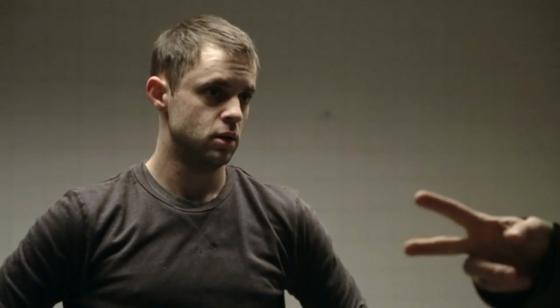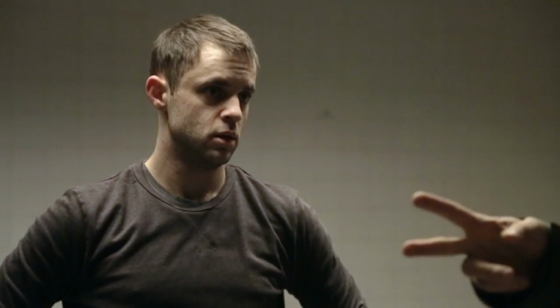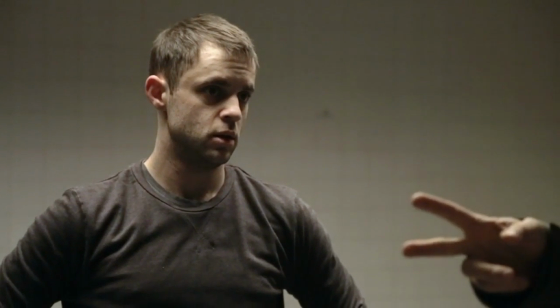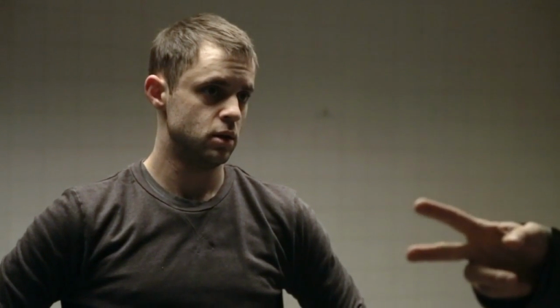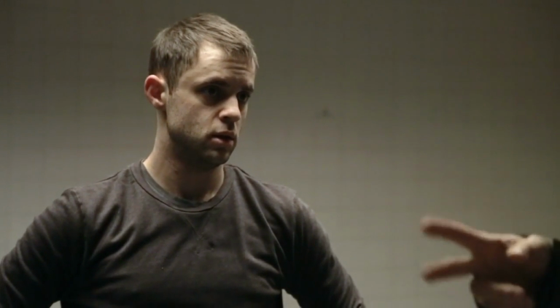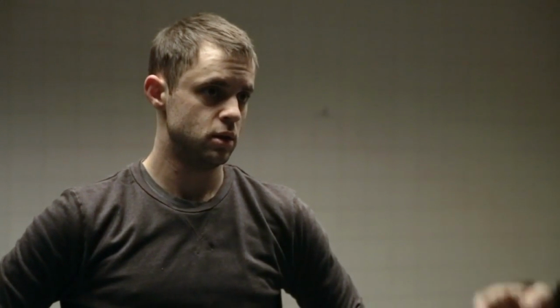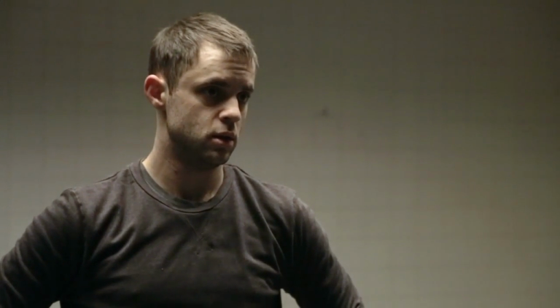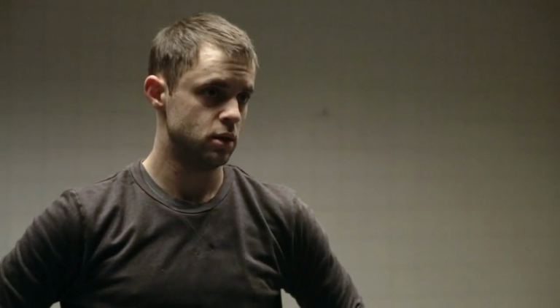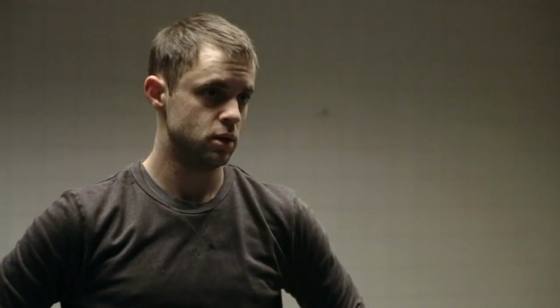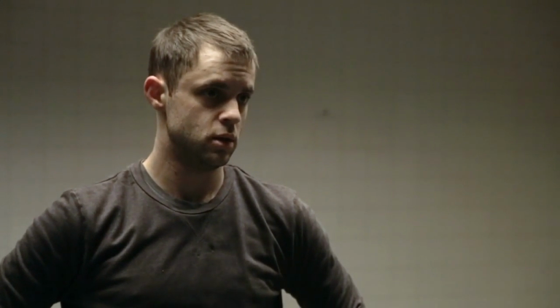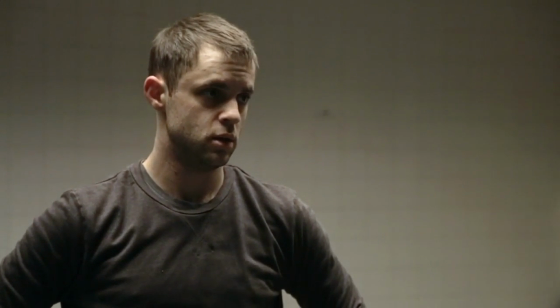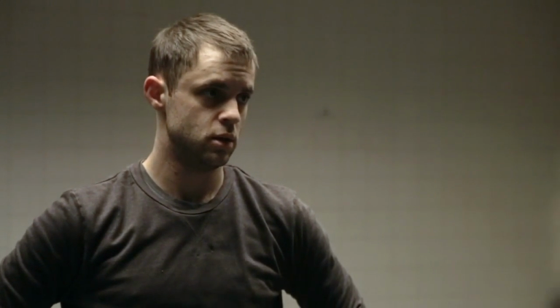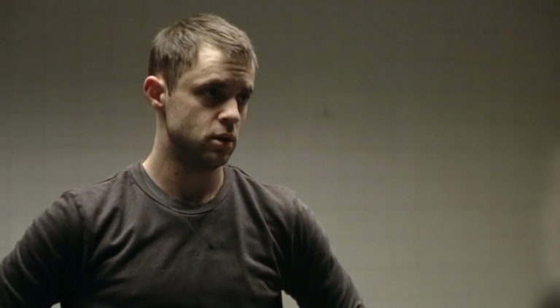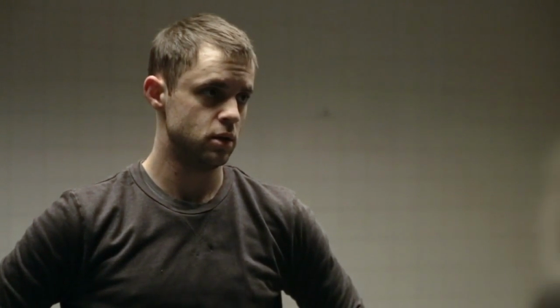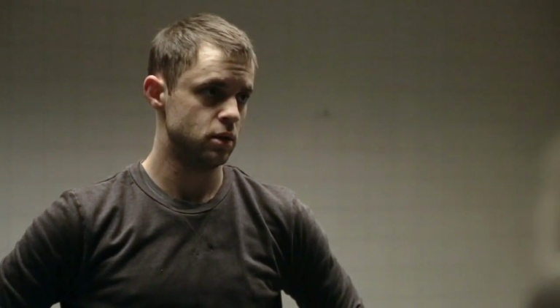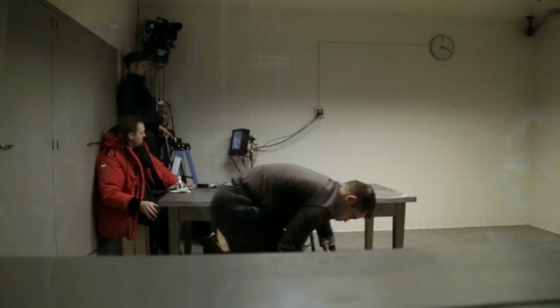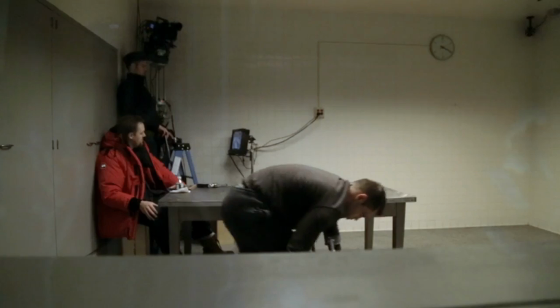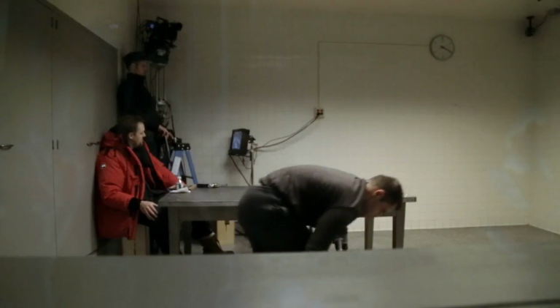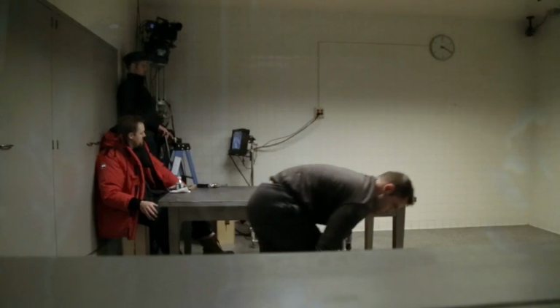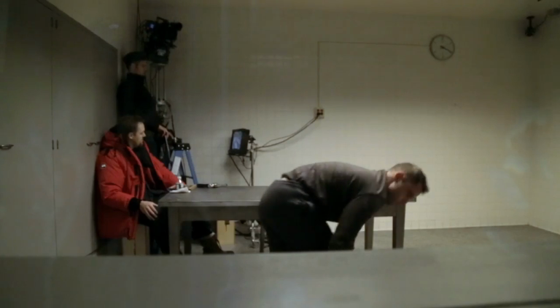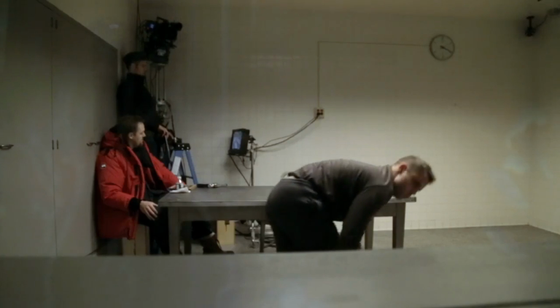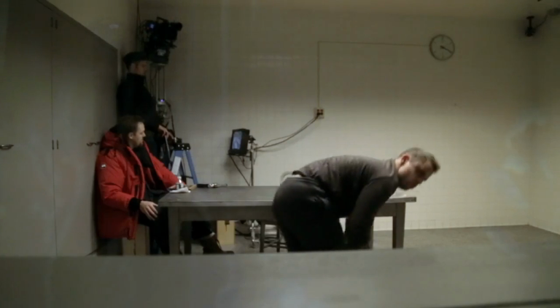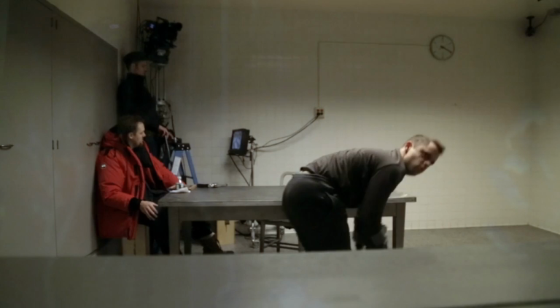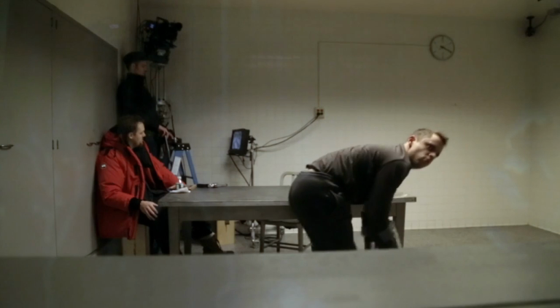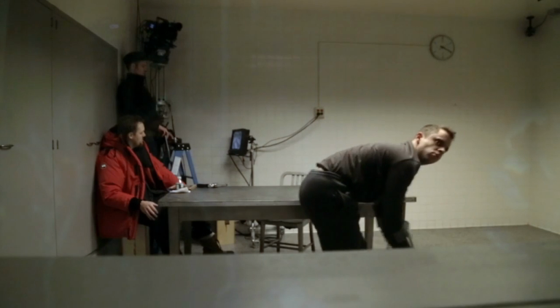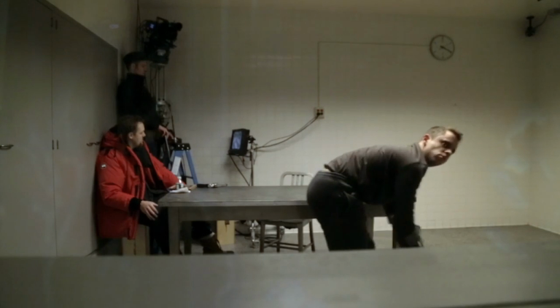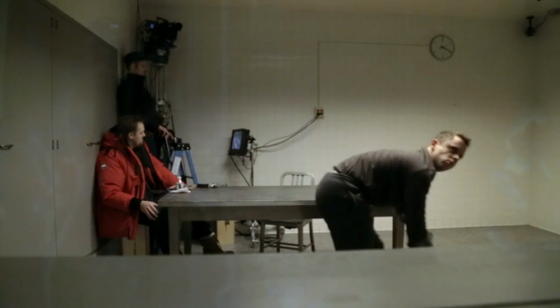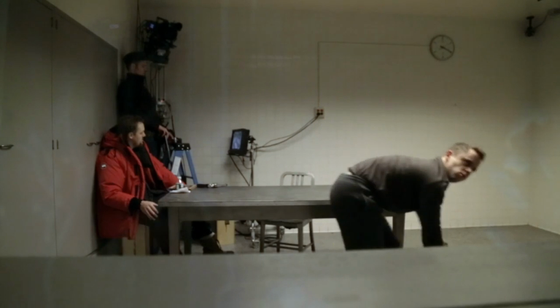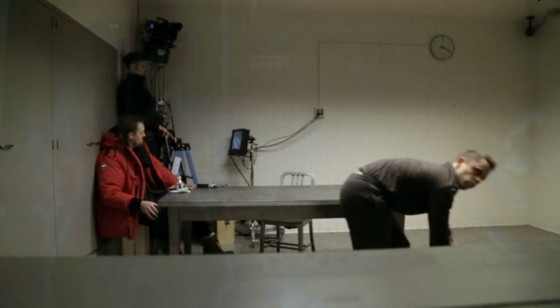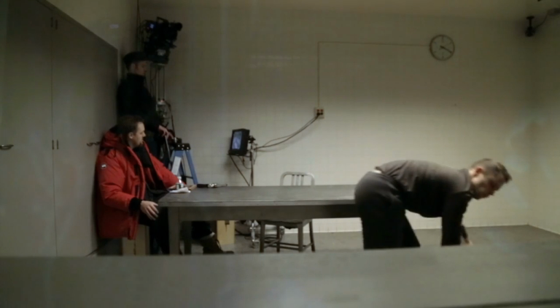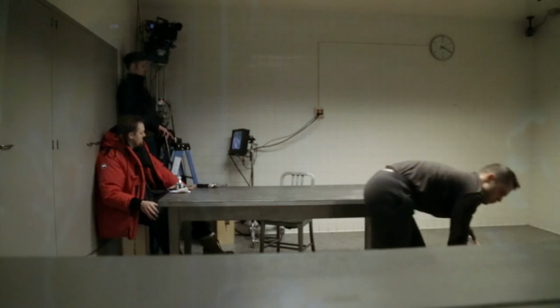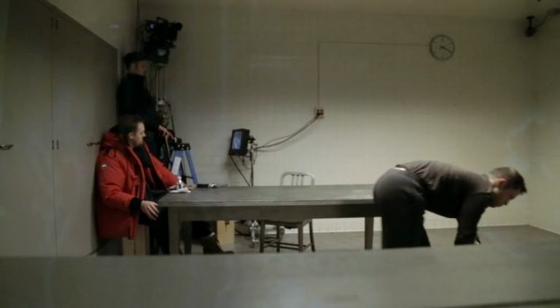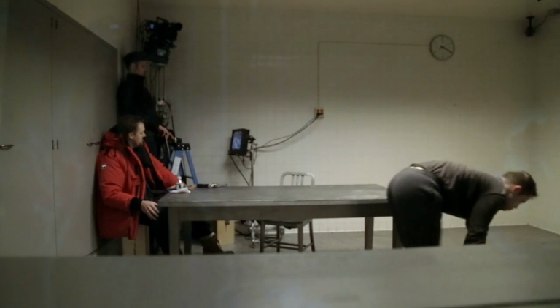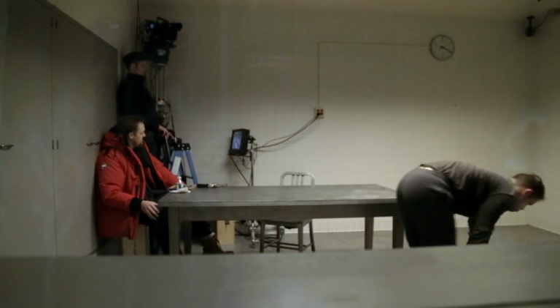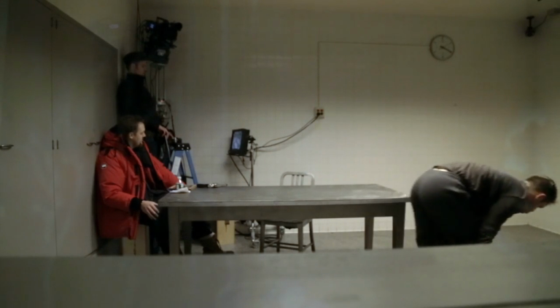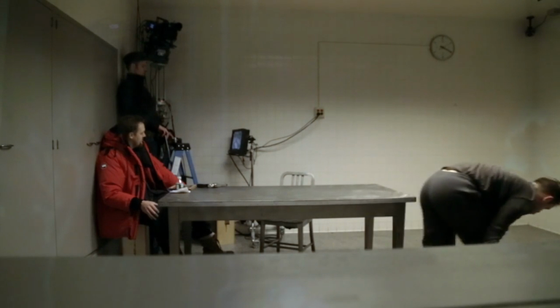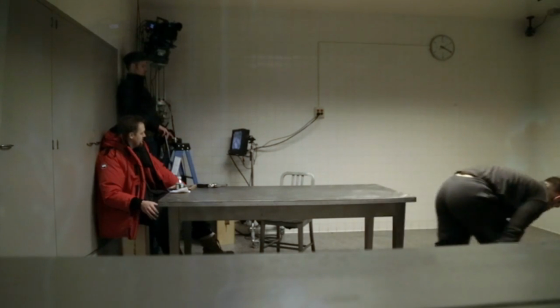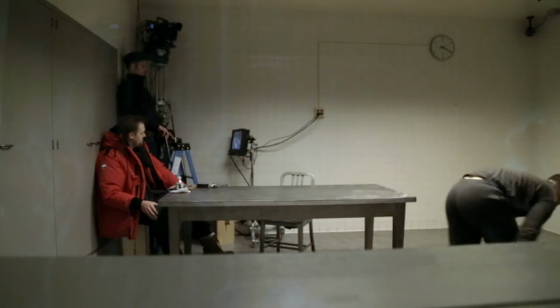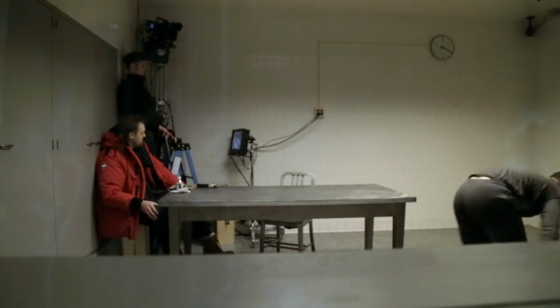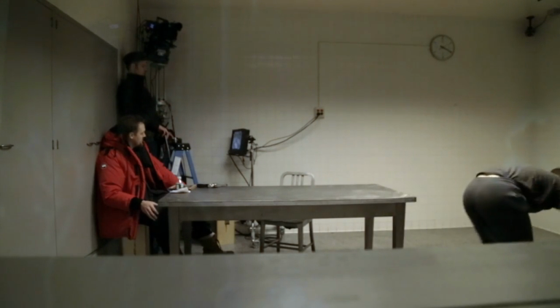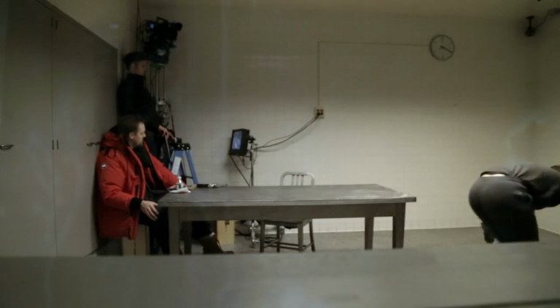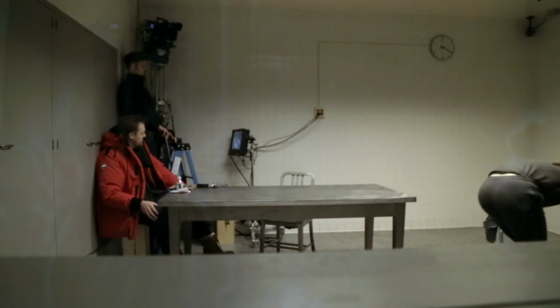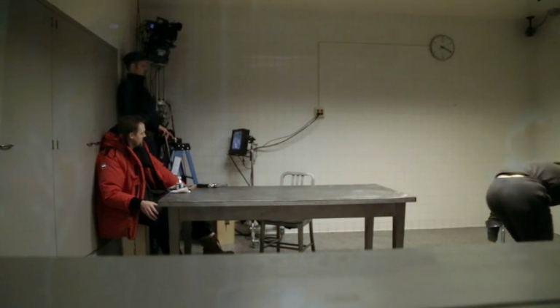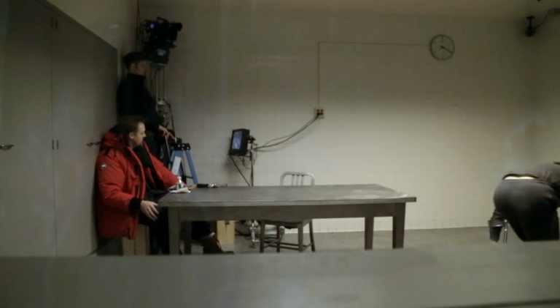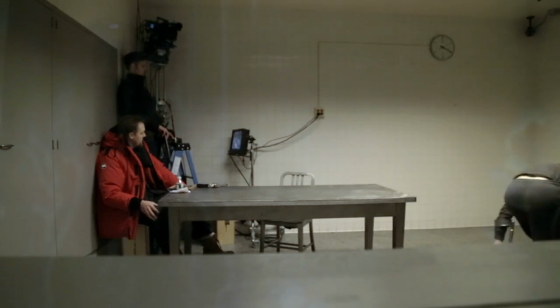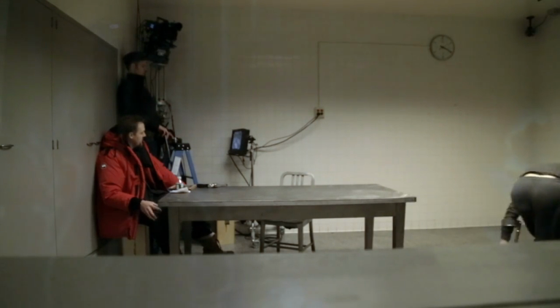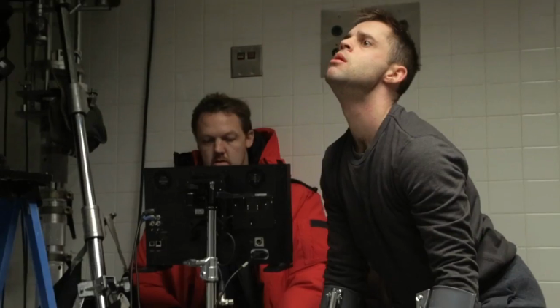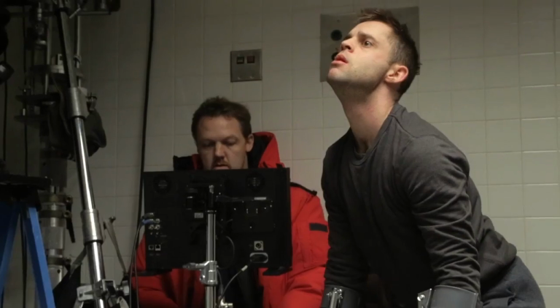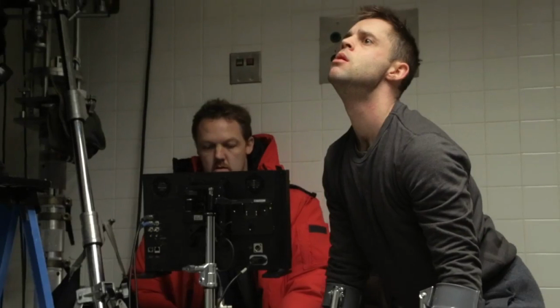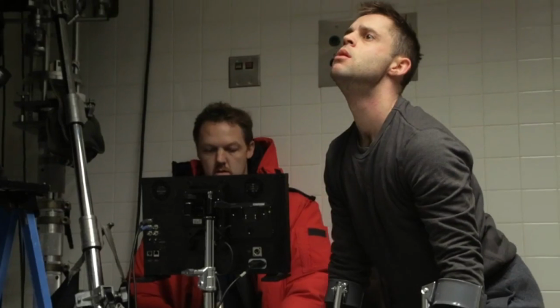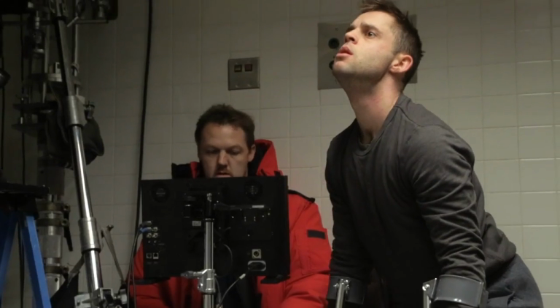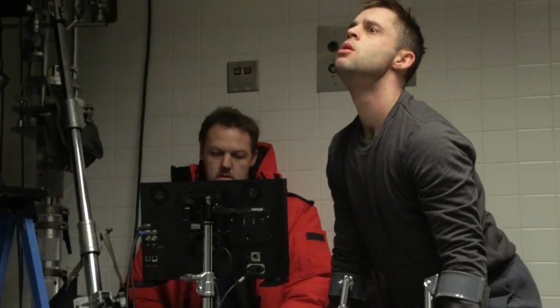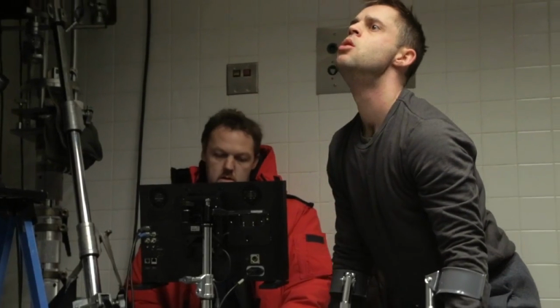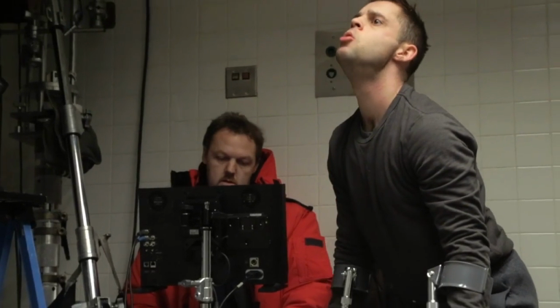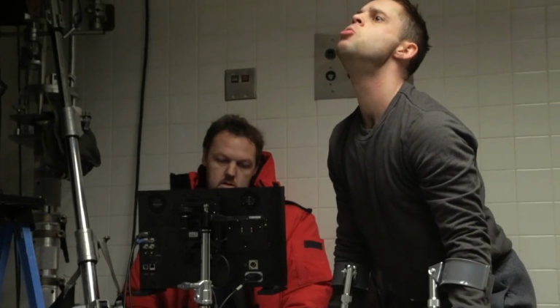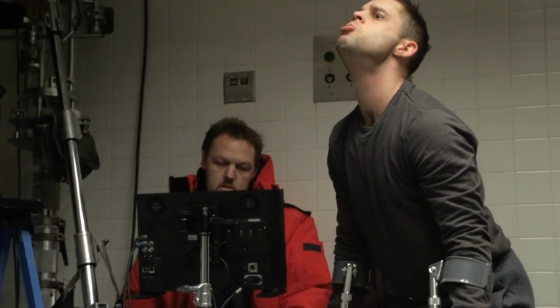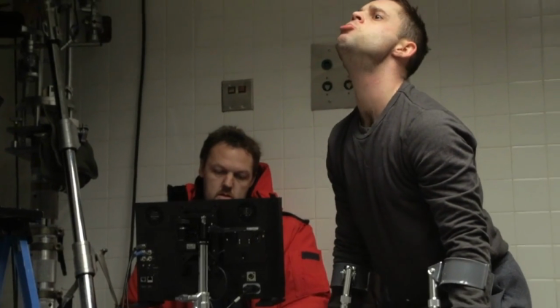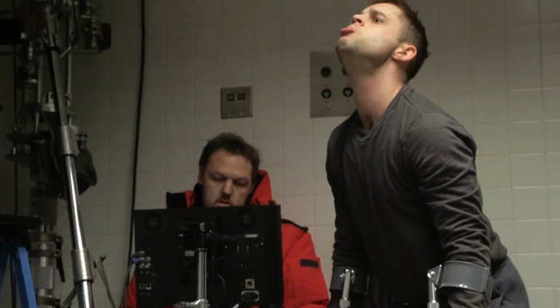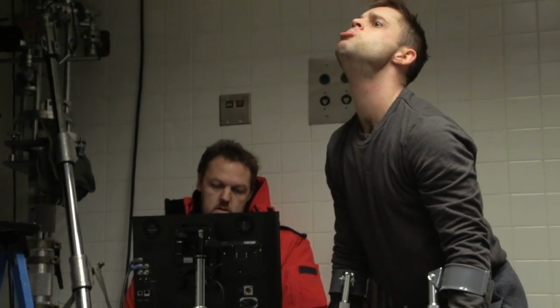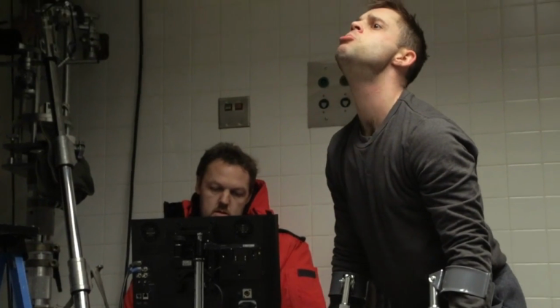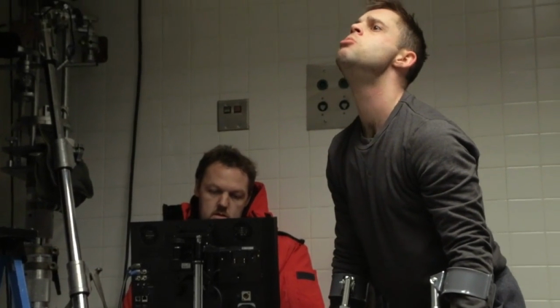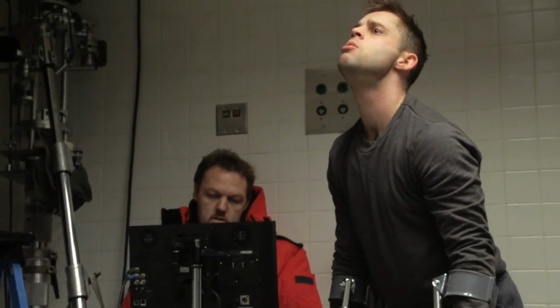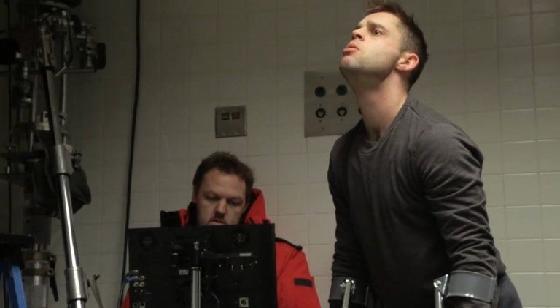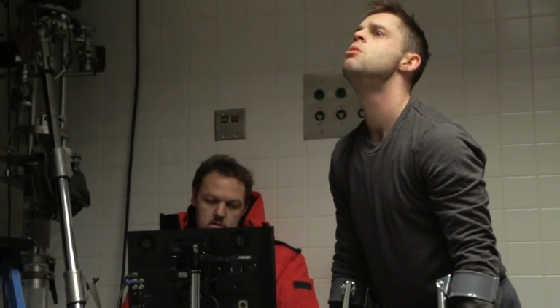By not having motion capture on set, we were able to focus on performance and not be clouded by too much technology overshadowing the shoot.